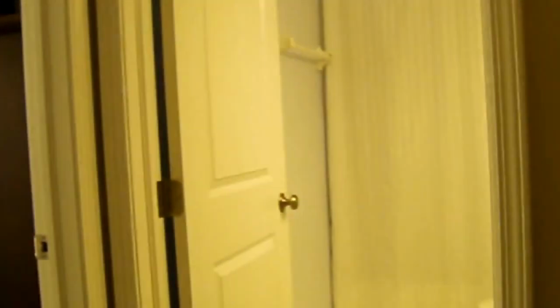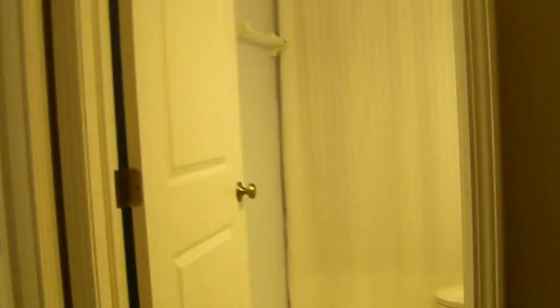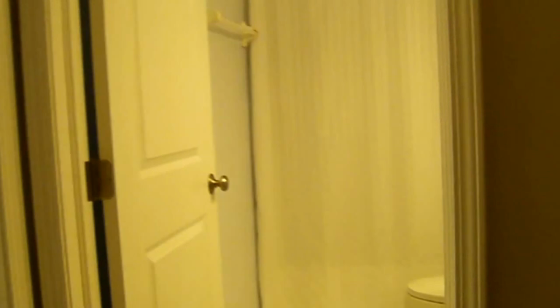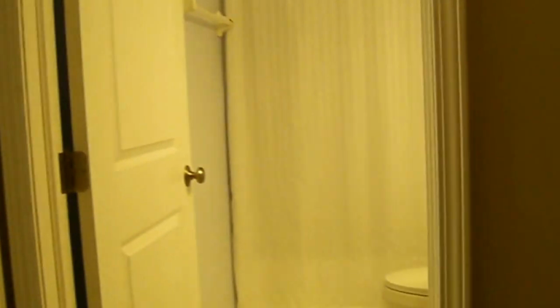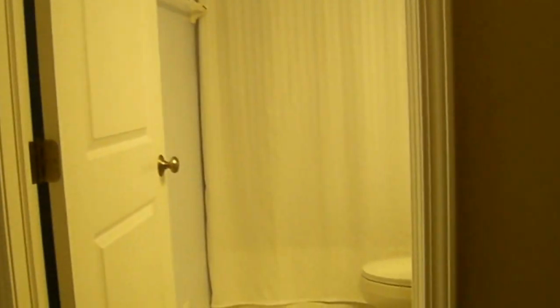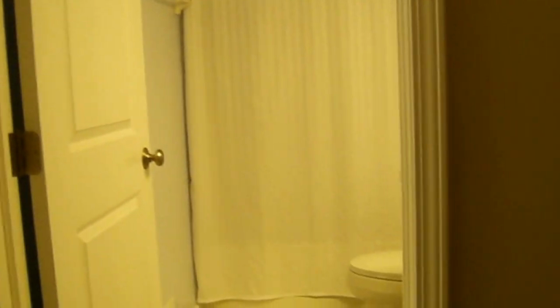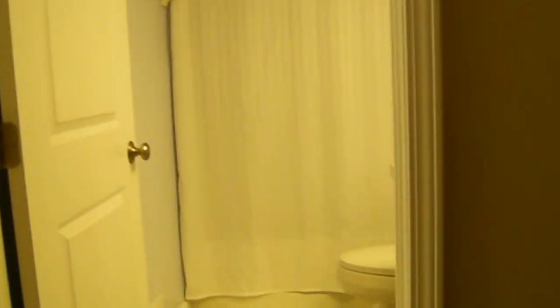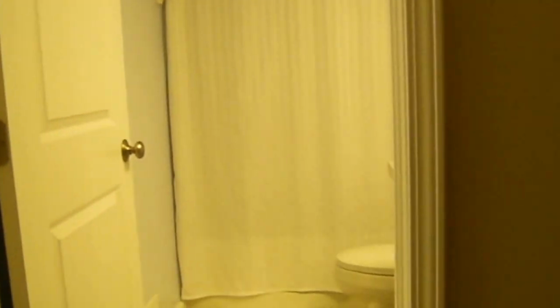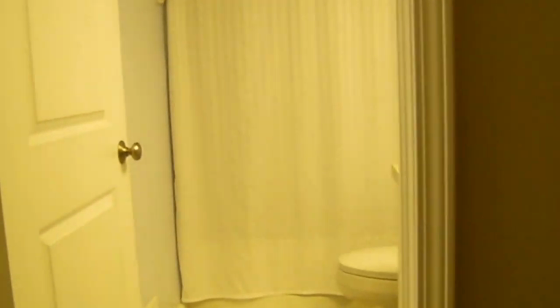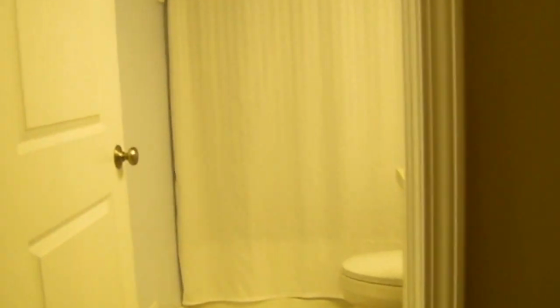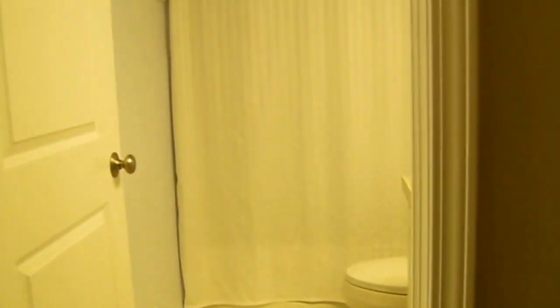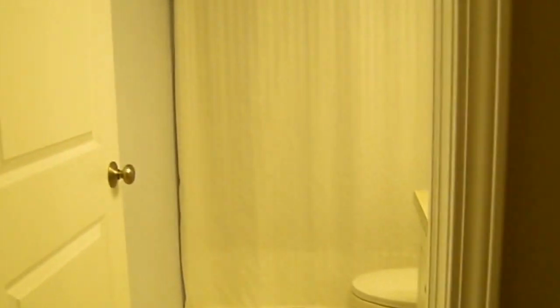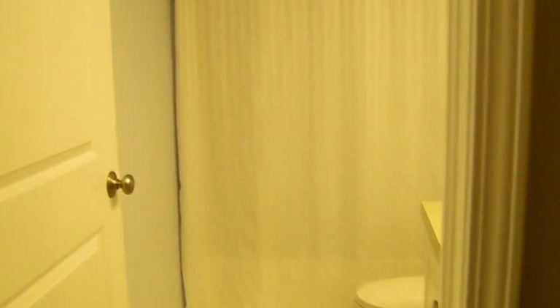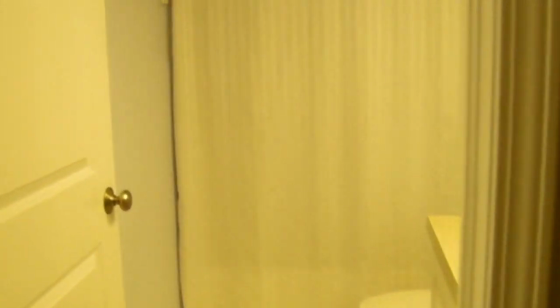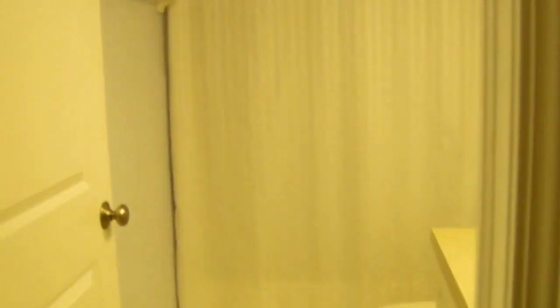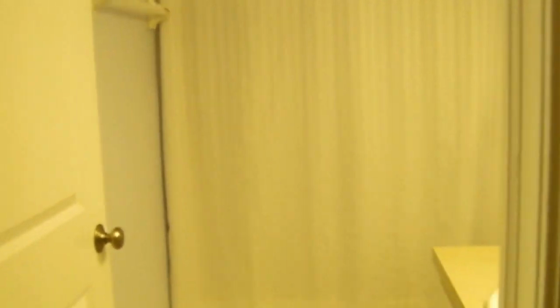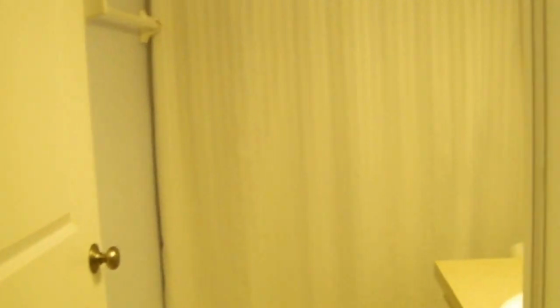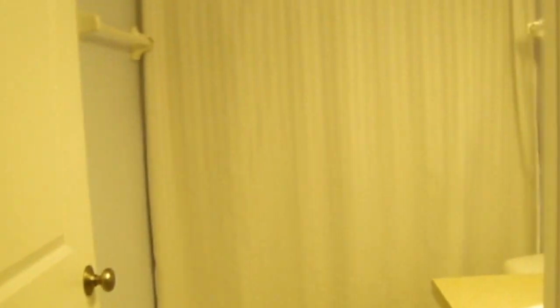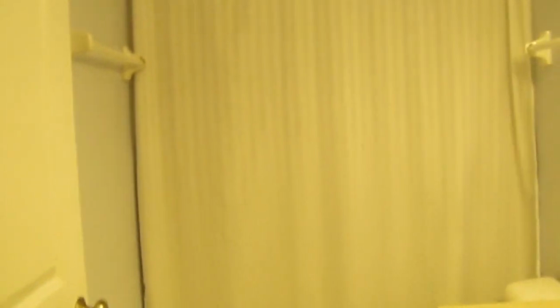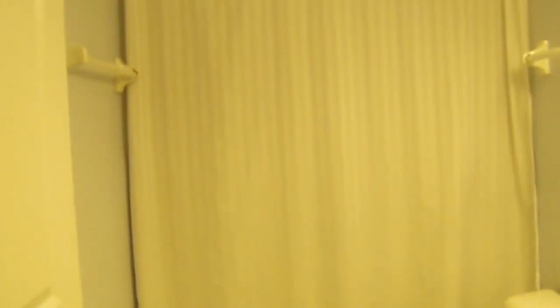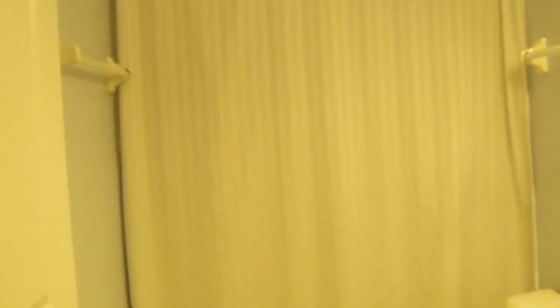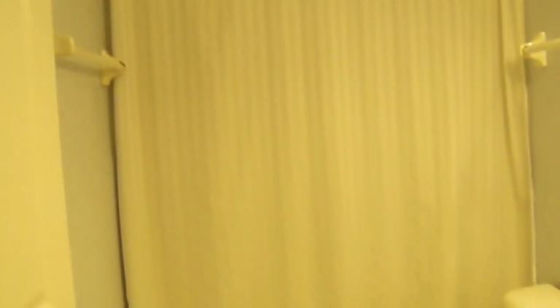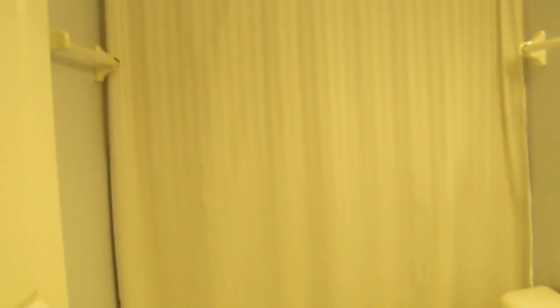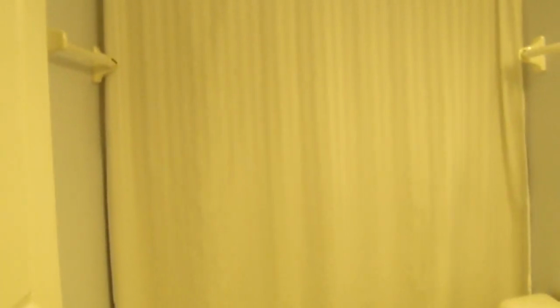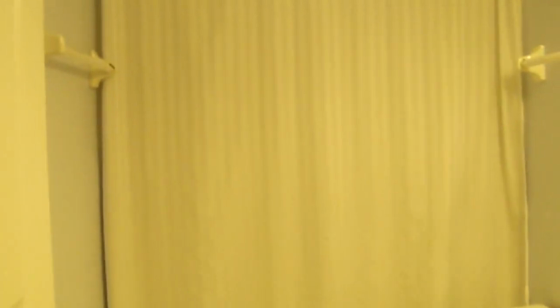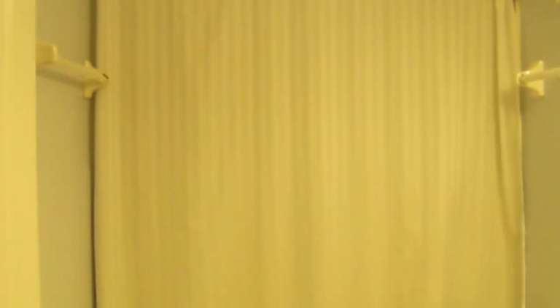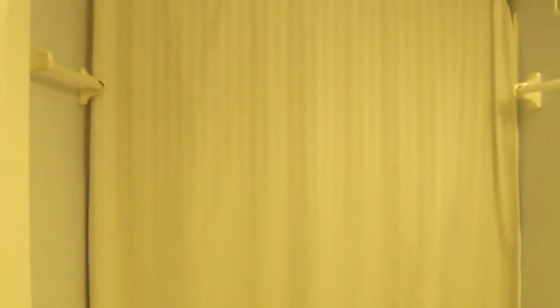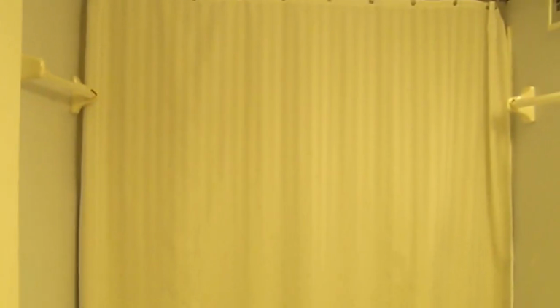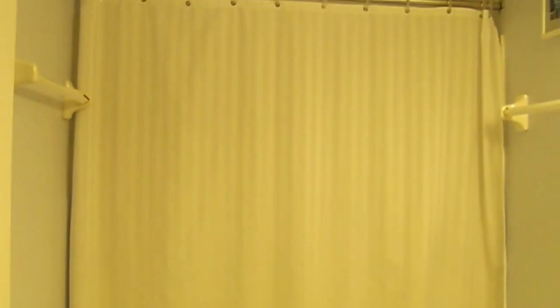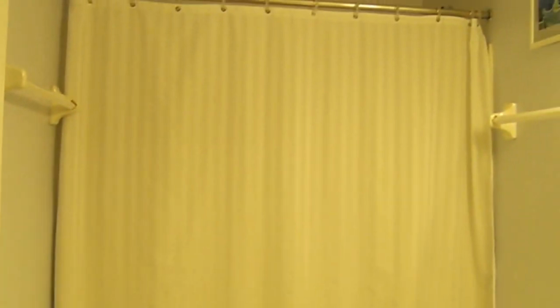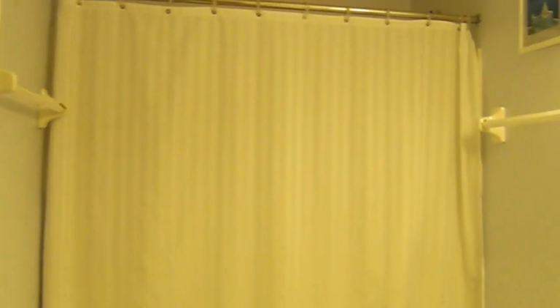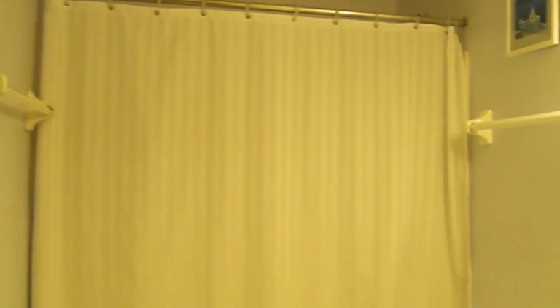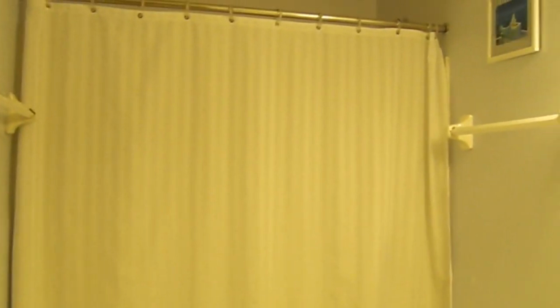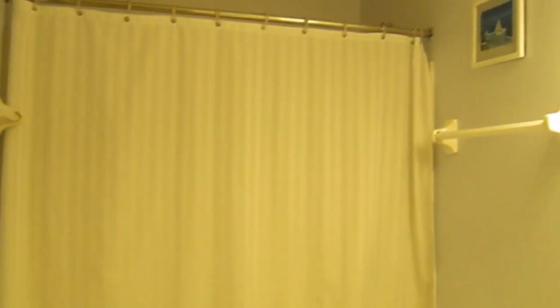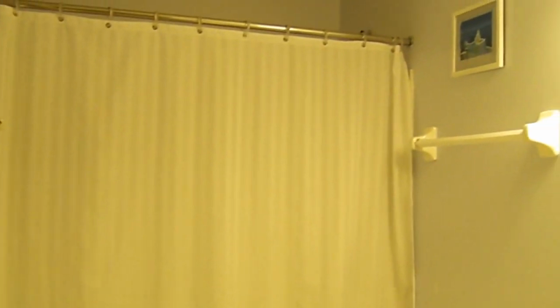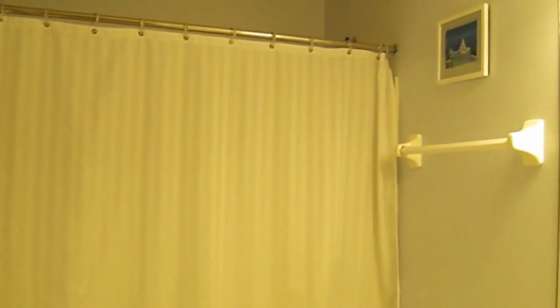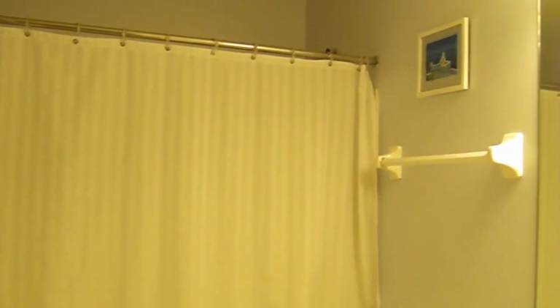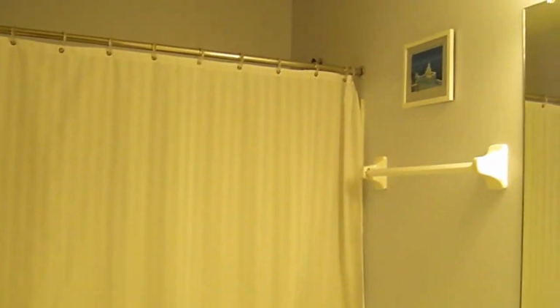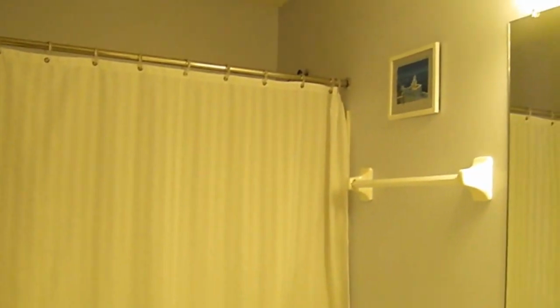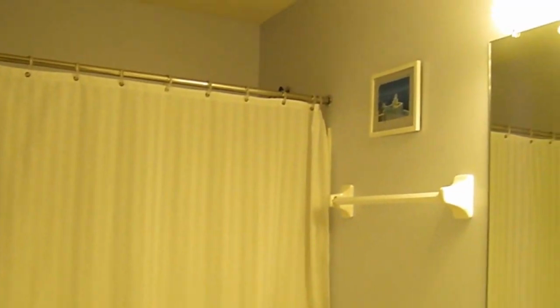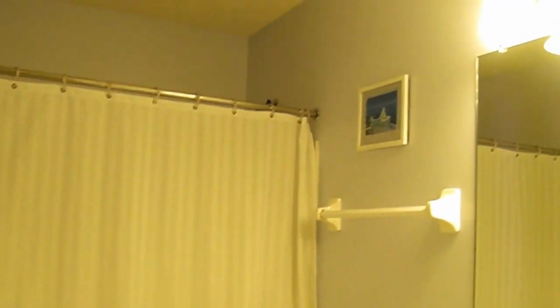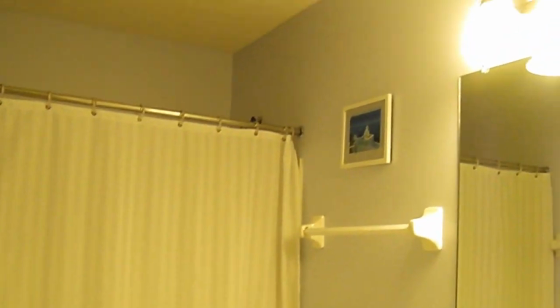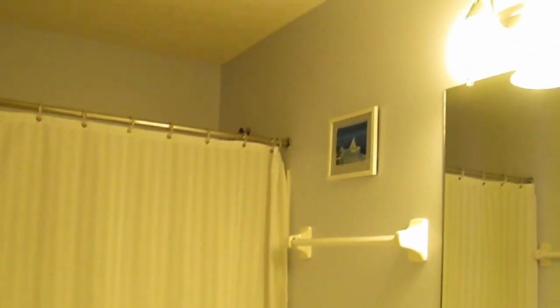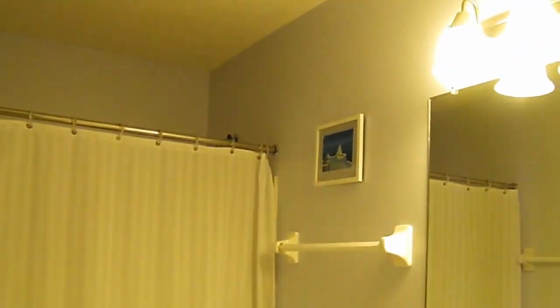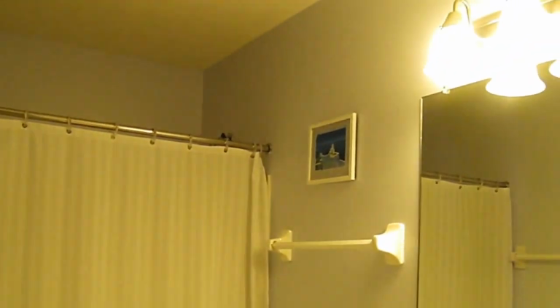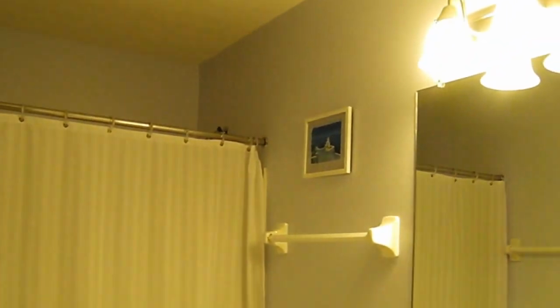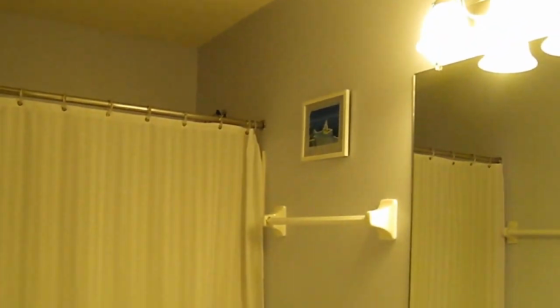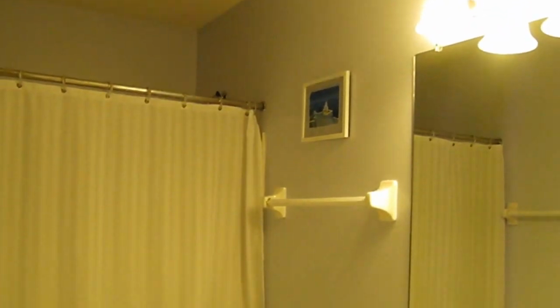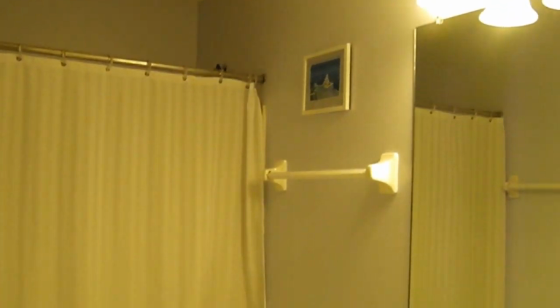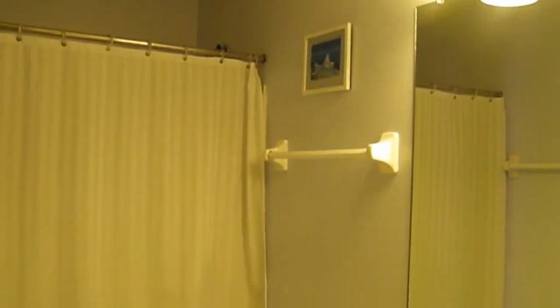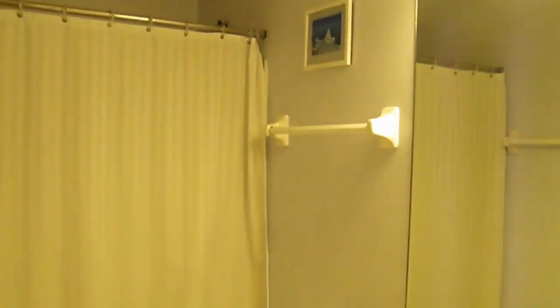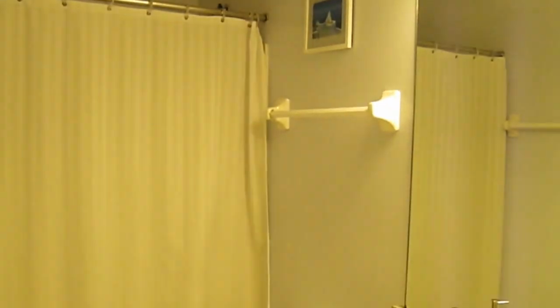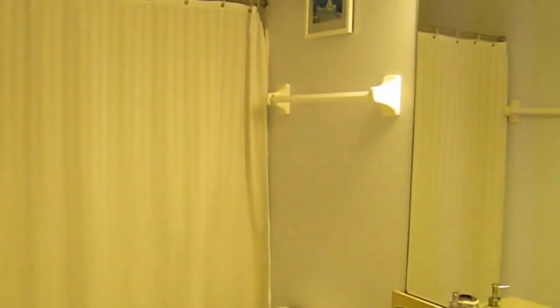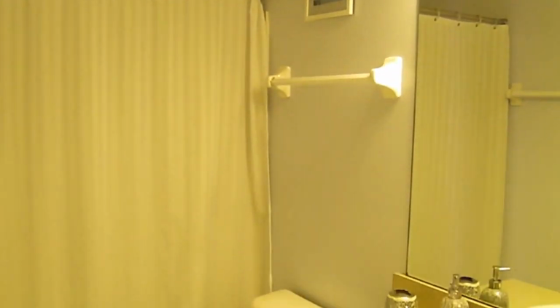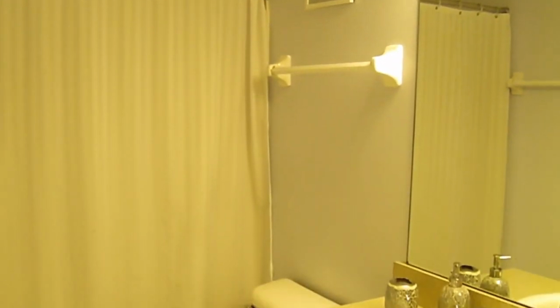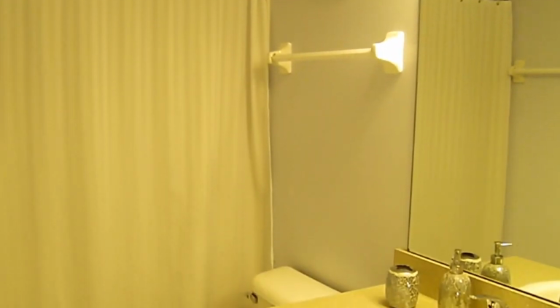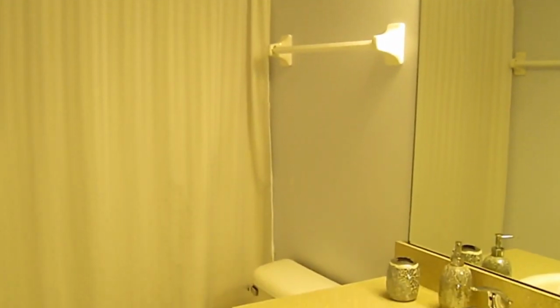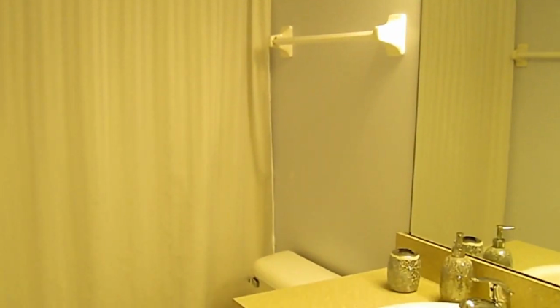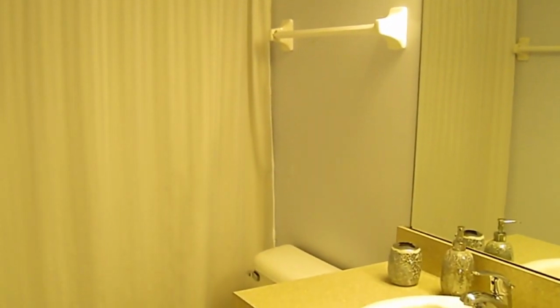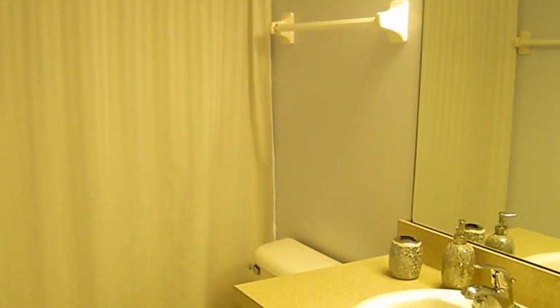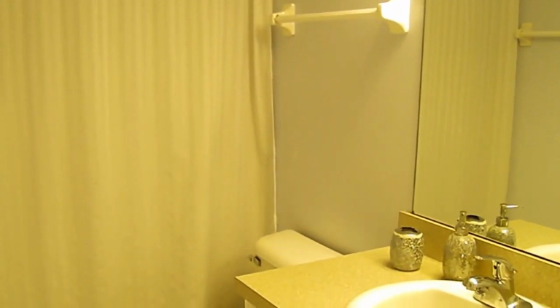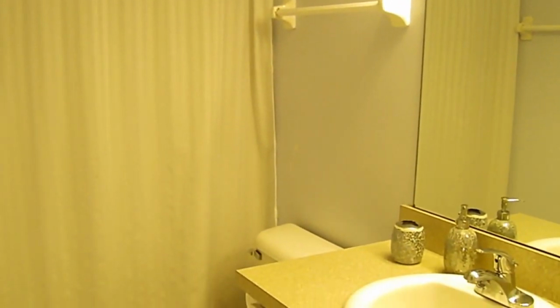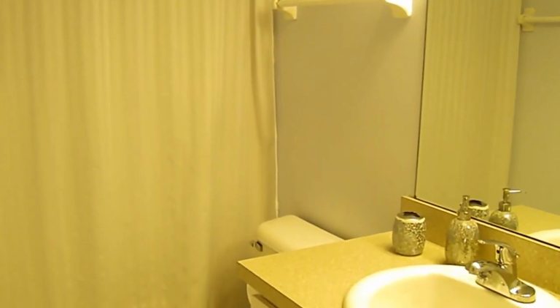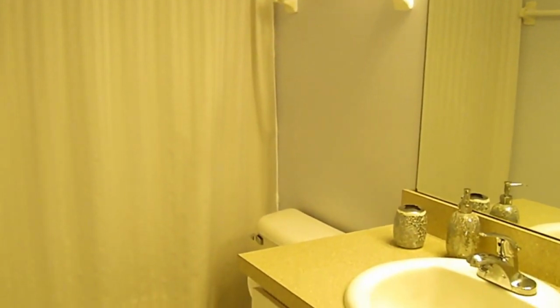When you first walk up there is a guest bath, done in a real pale neutral blue.